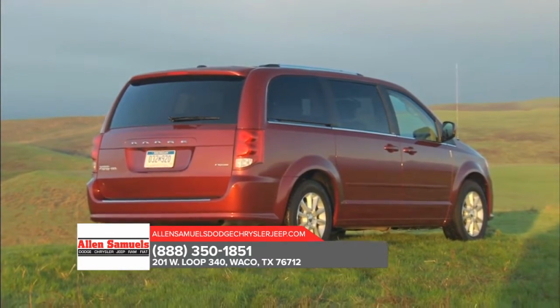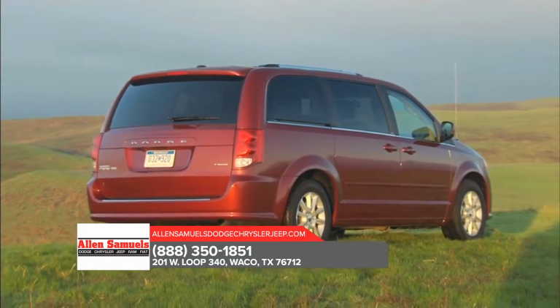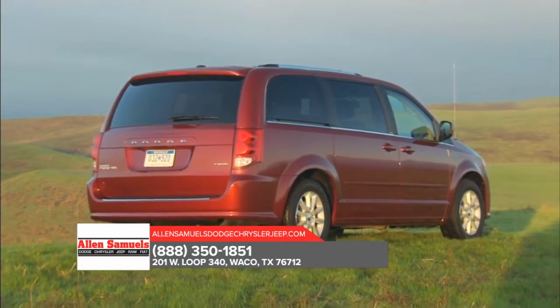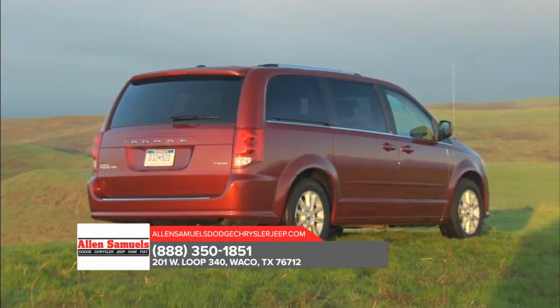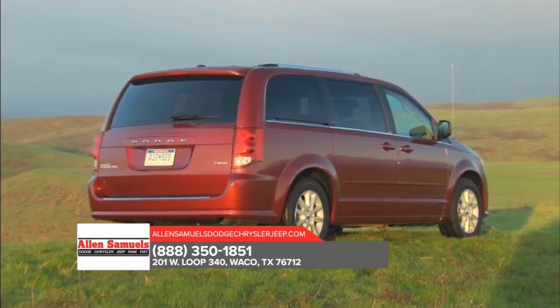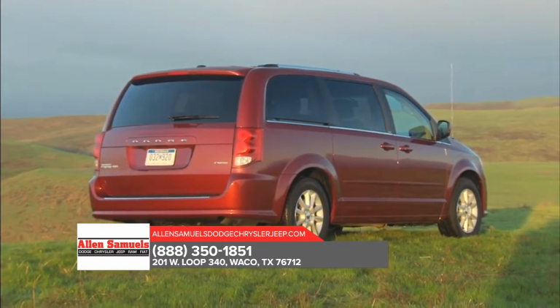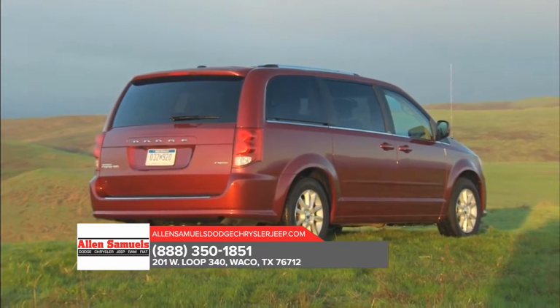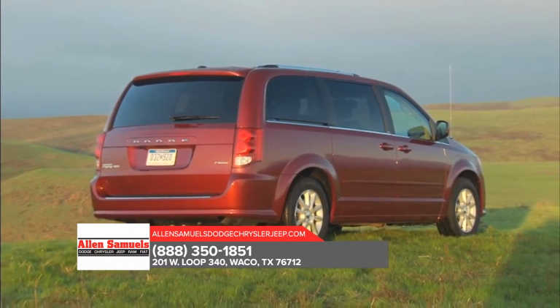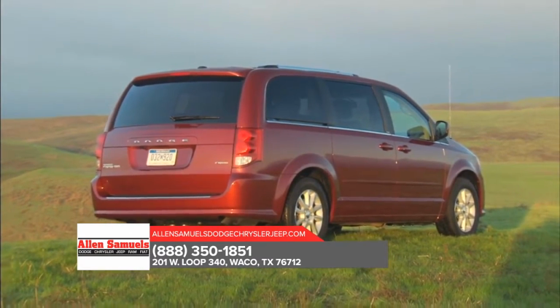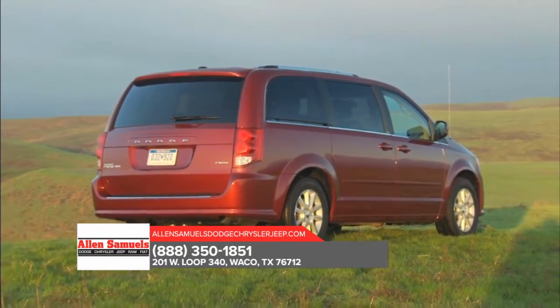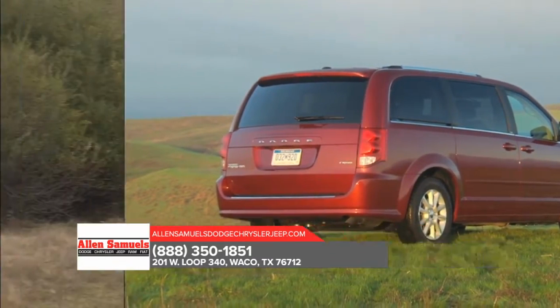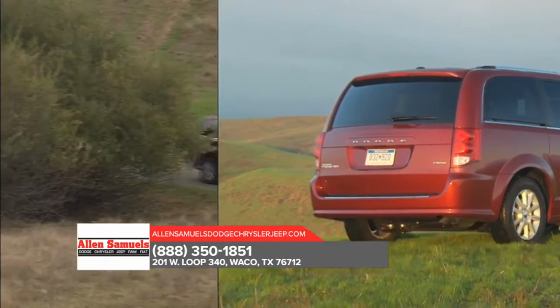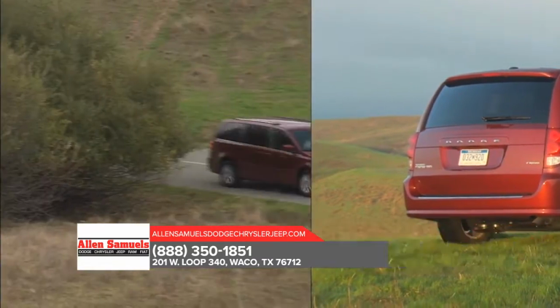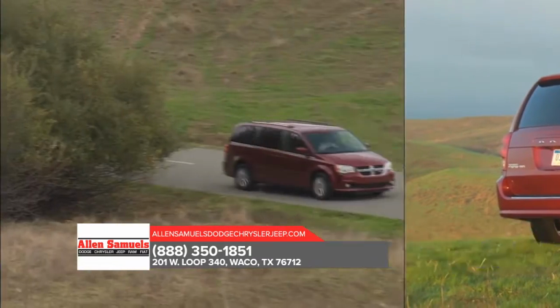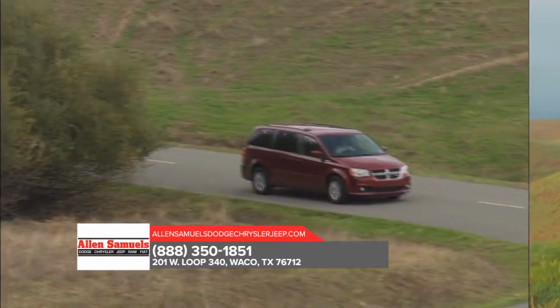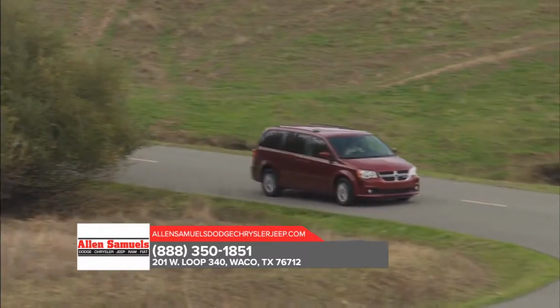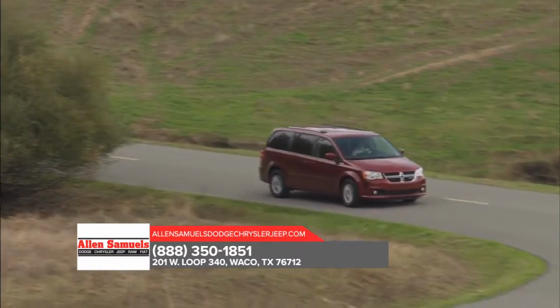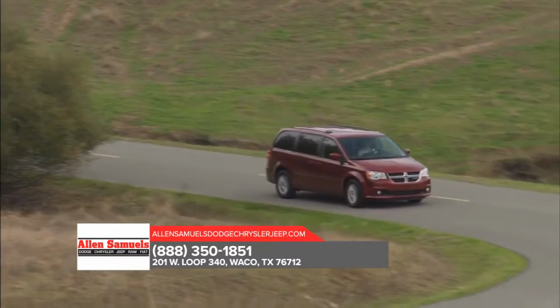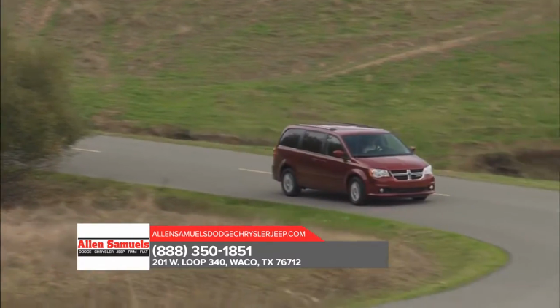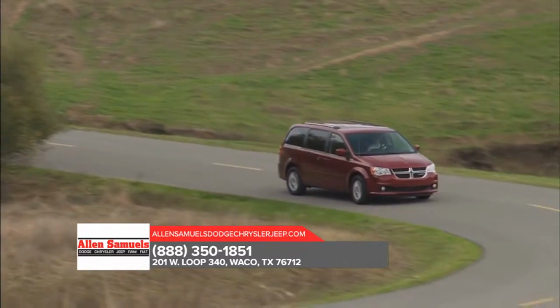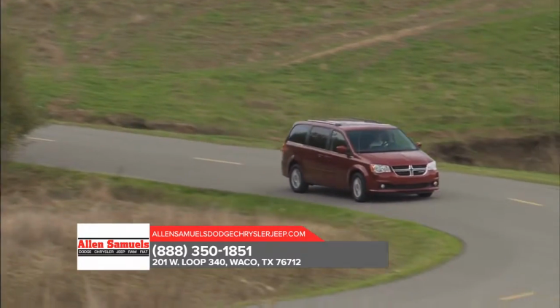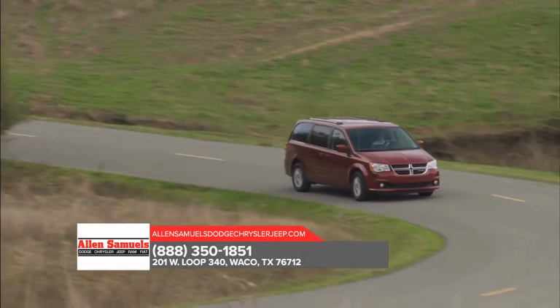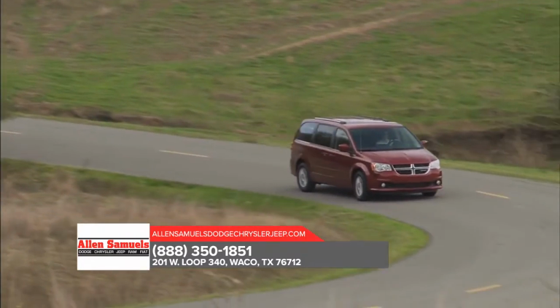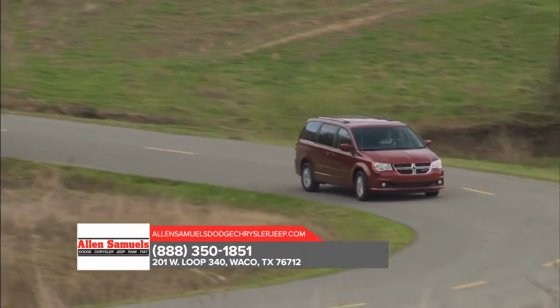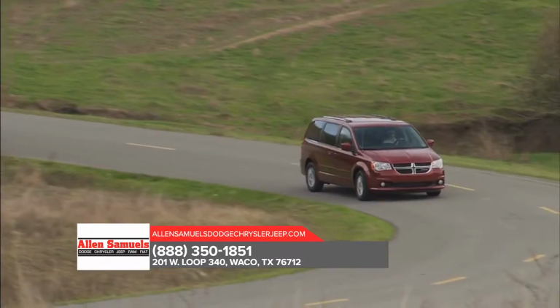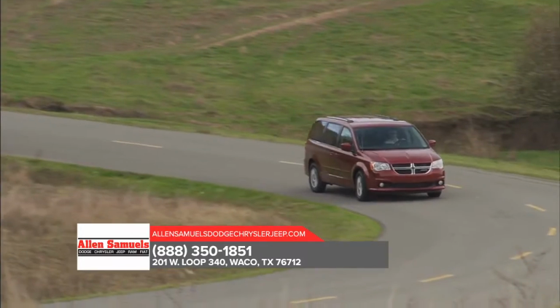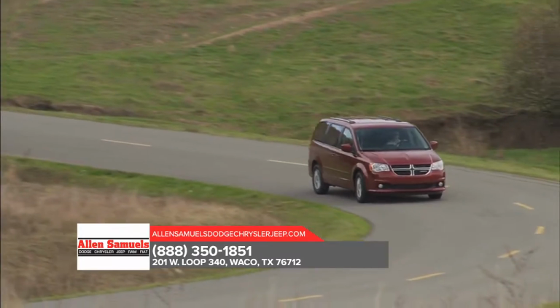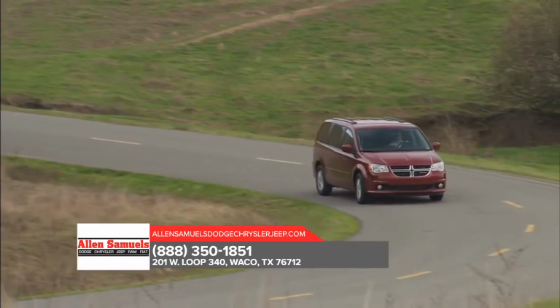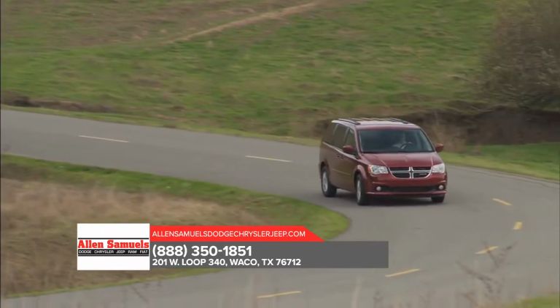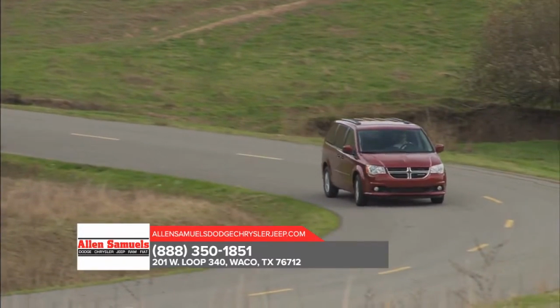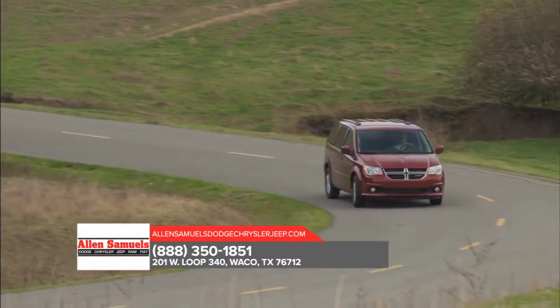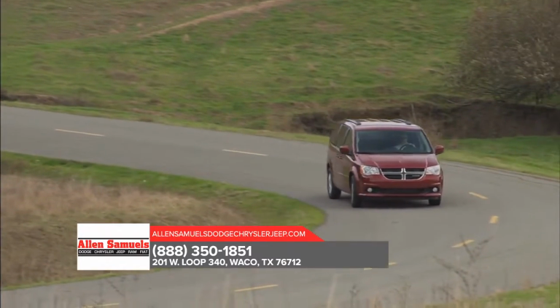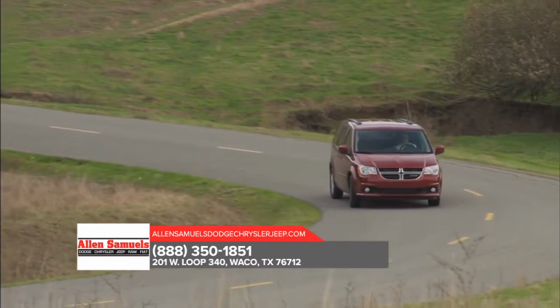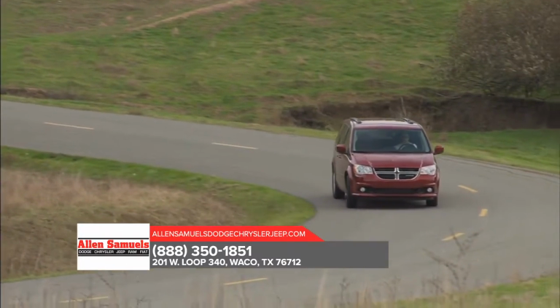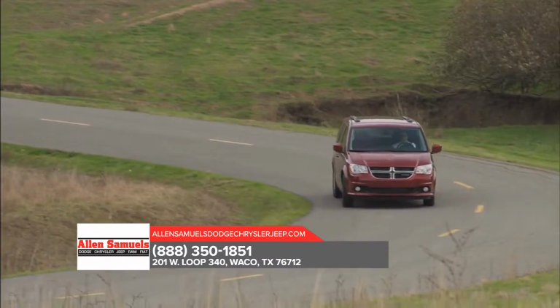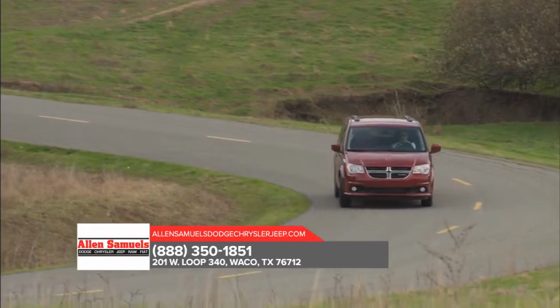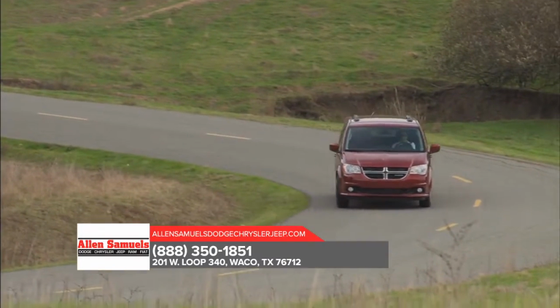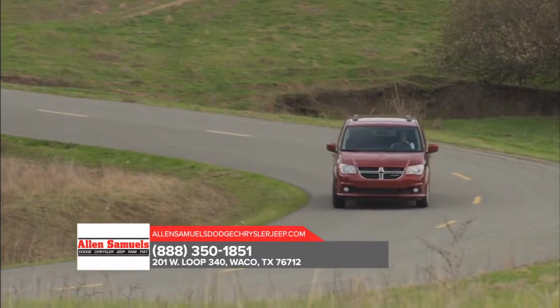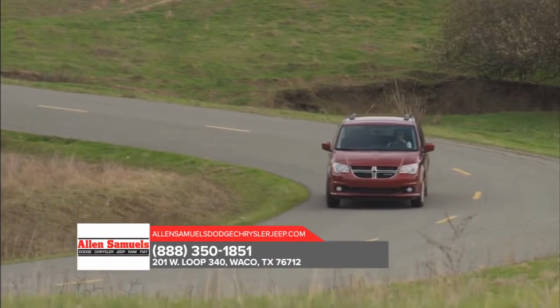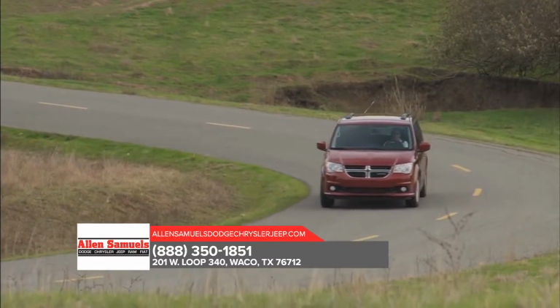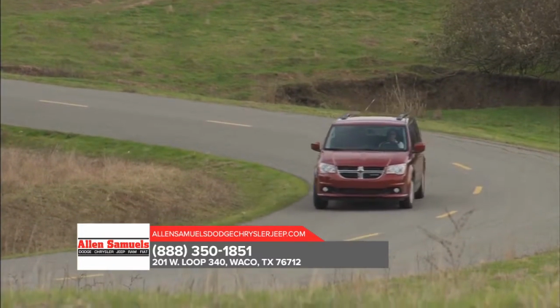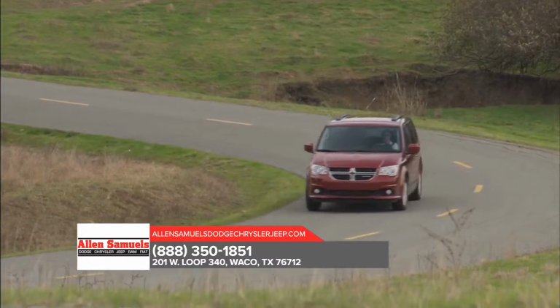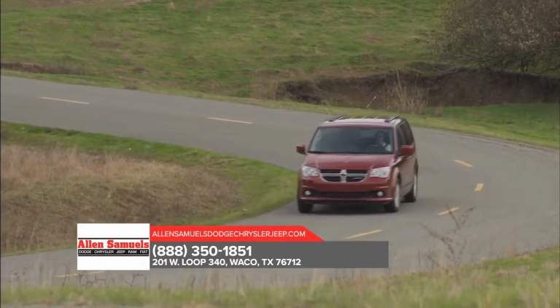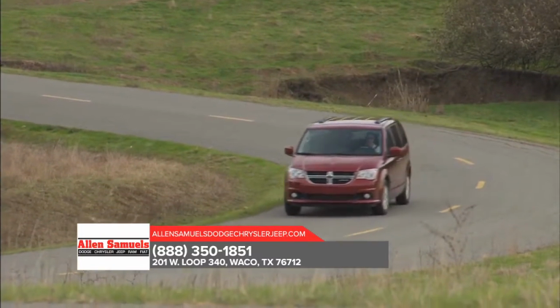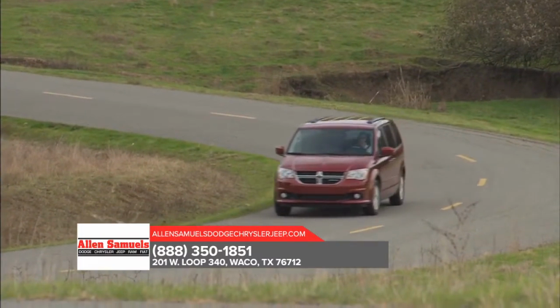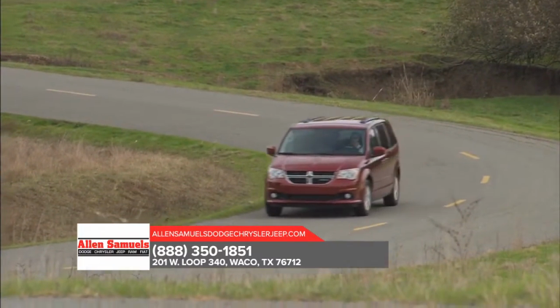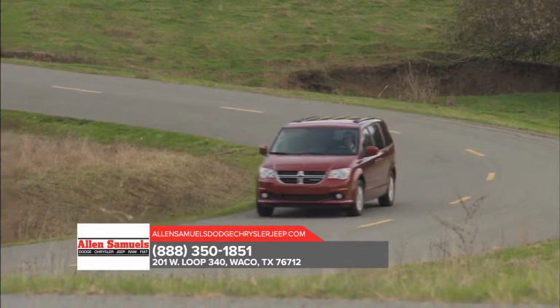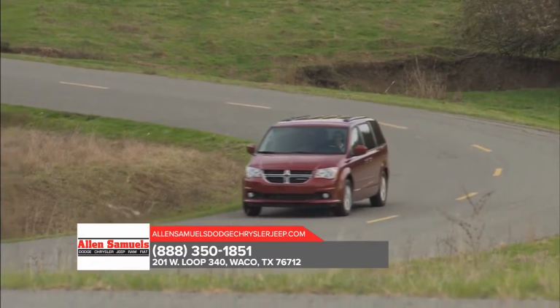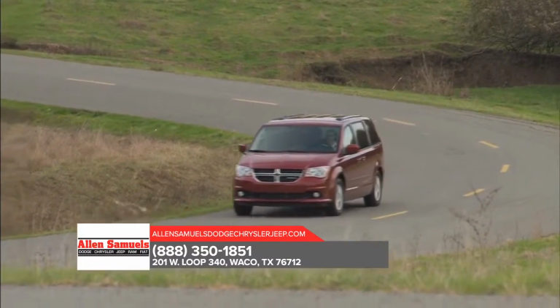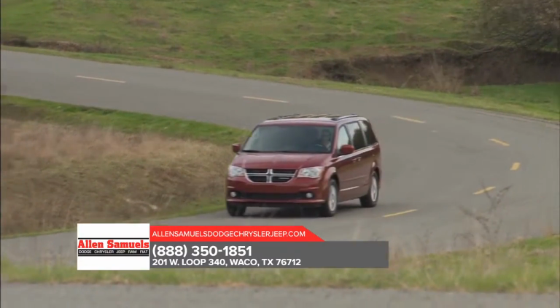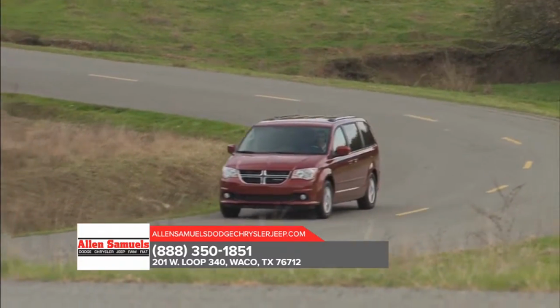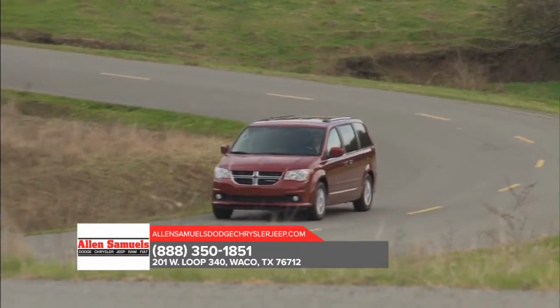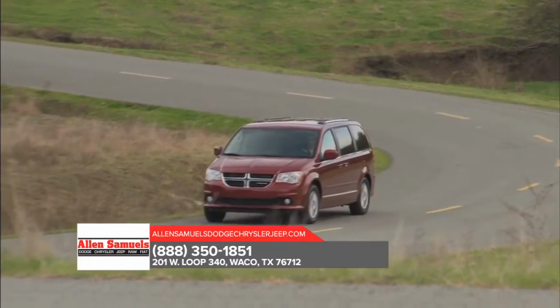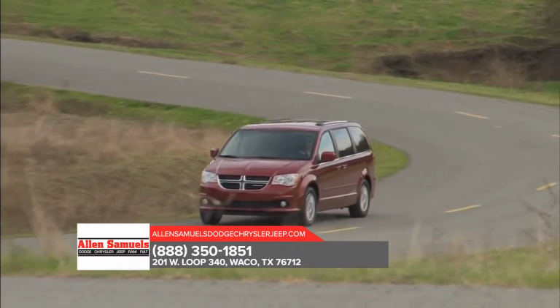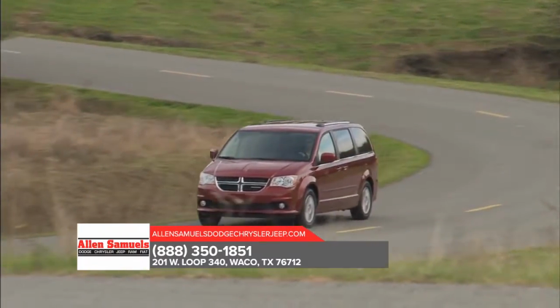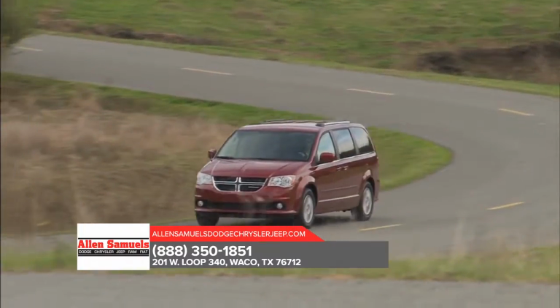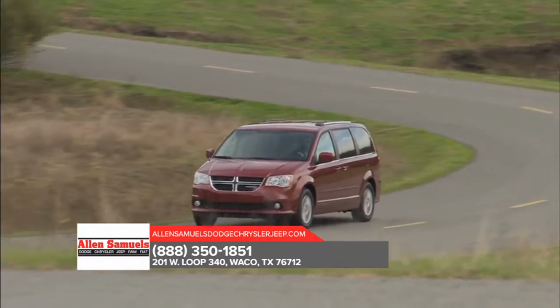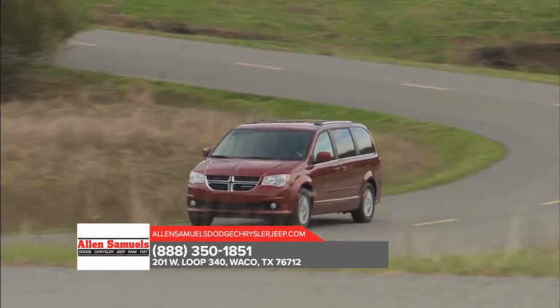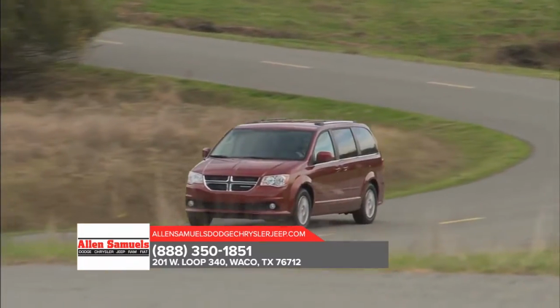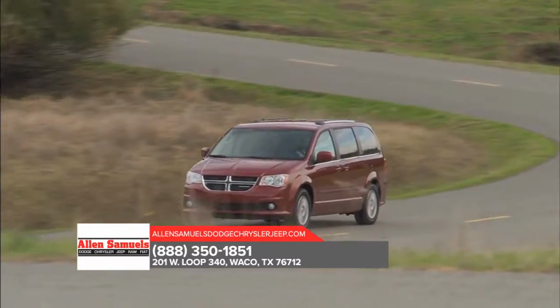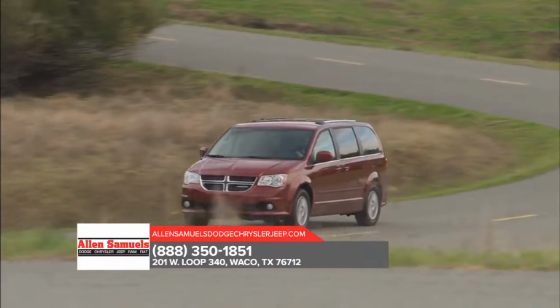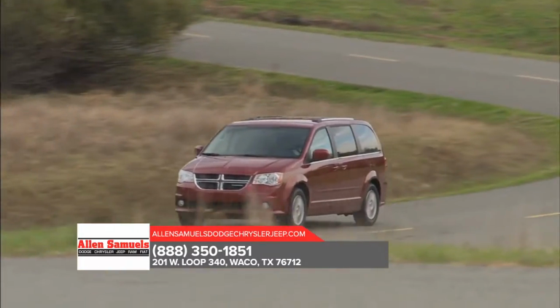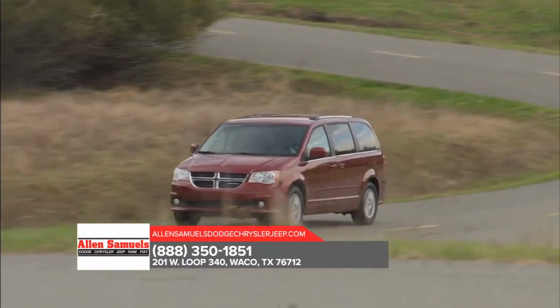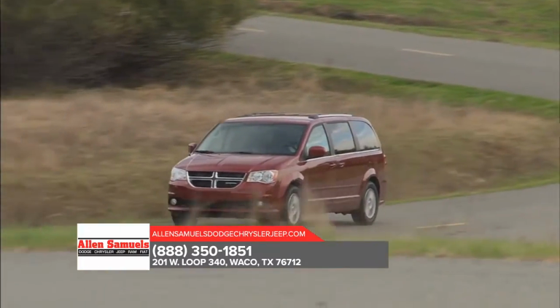This is only a small slice of what the Grand Caravan has to offer. For more information, stop by our dealership and get behind the wheel of the Dodge Grand Caravan.